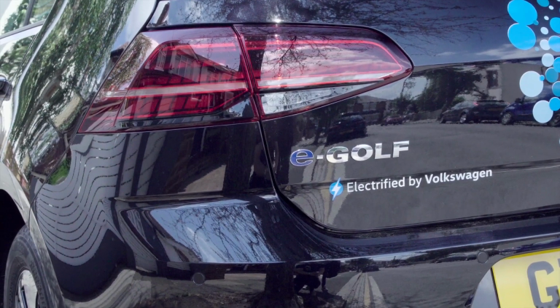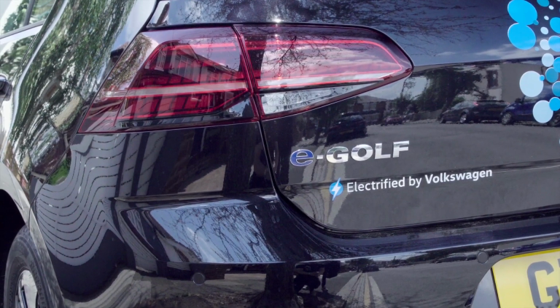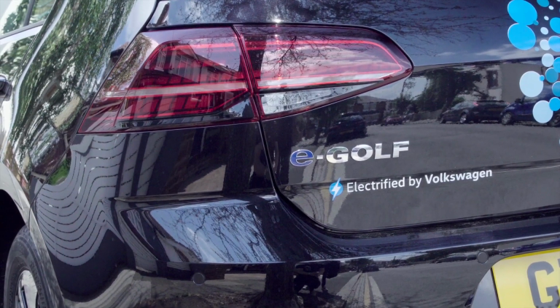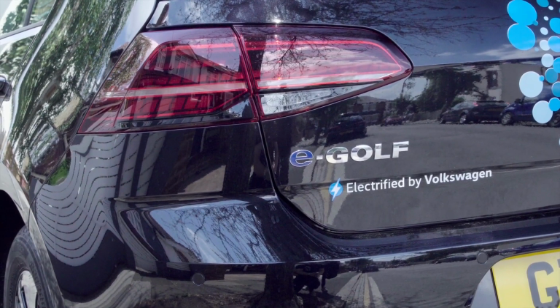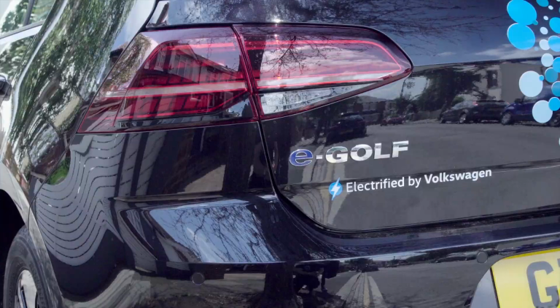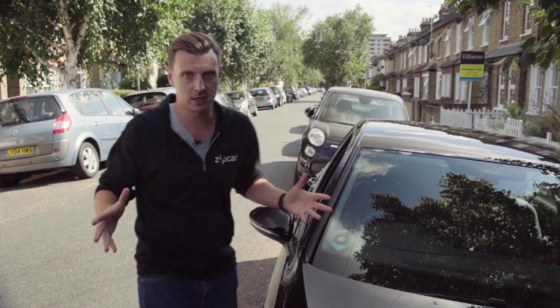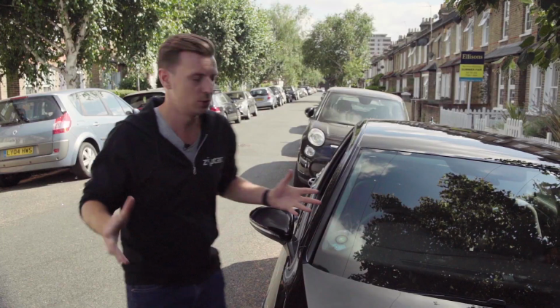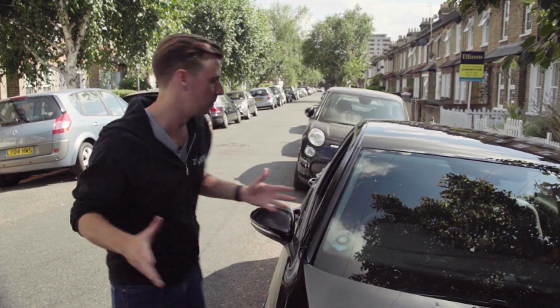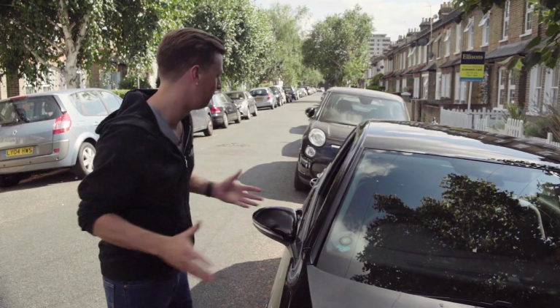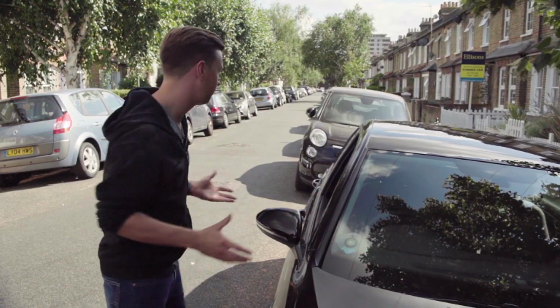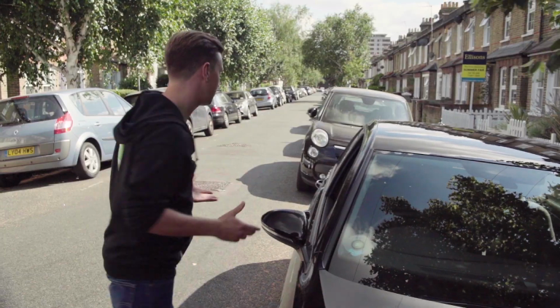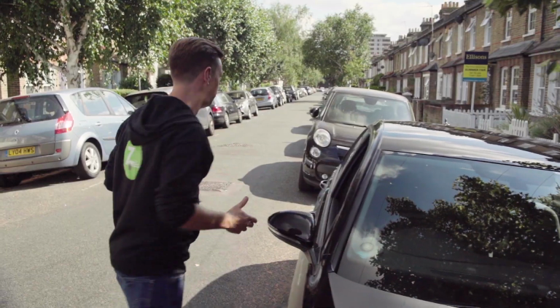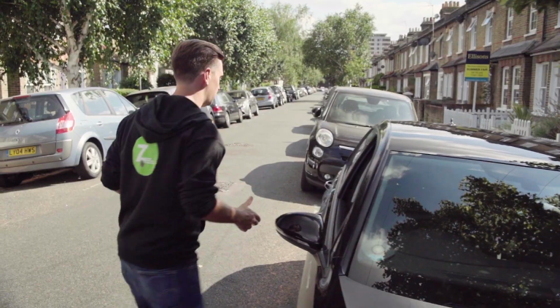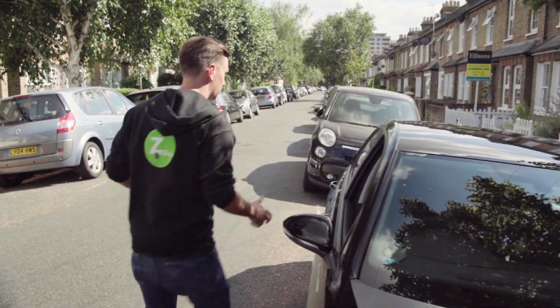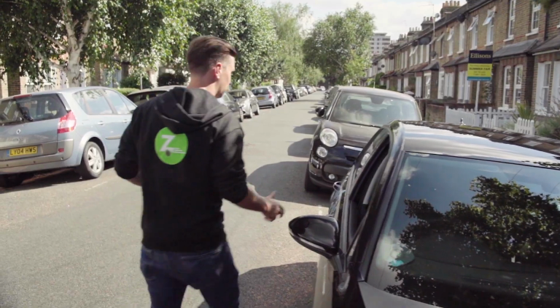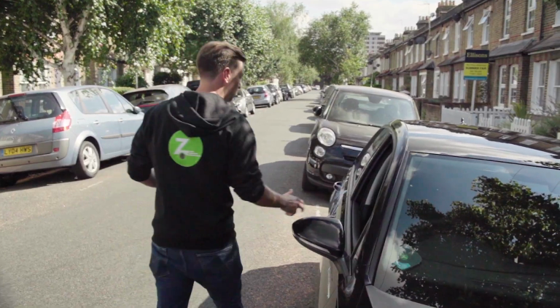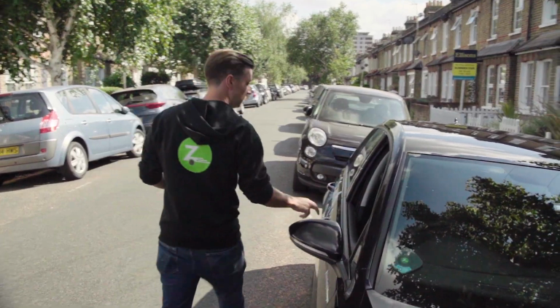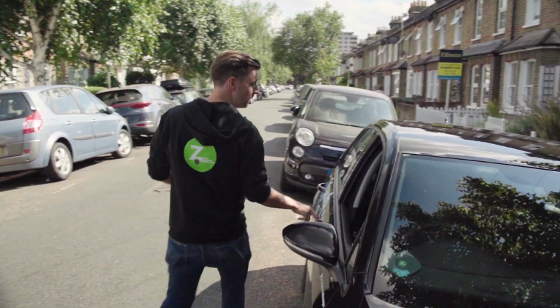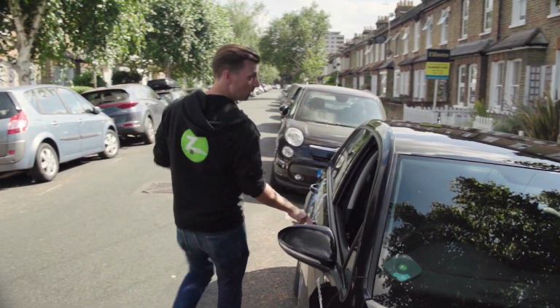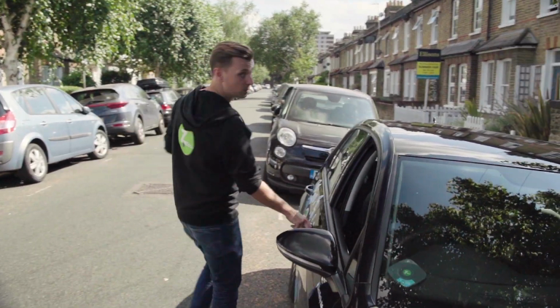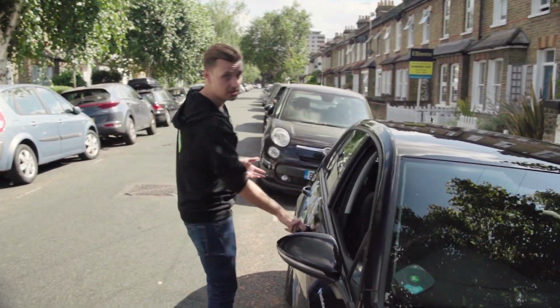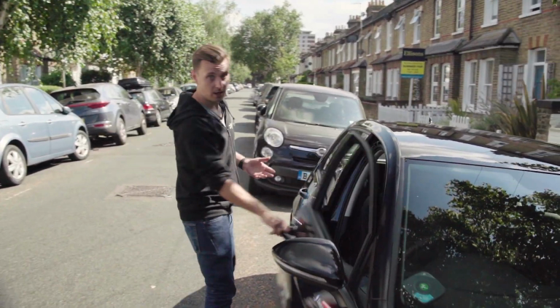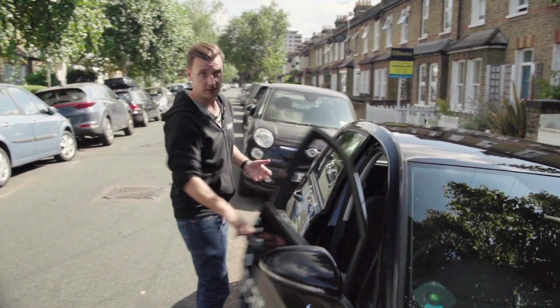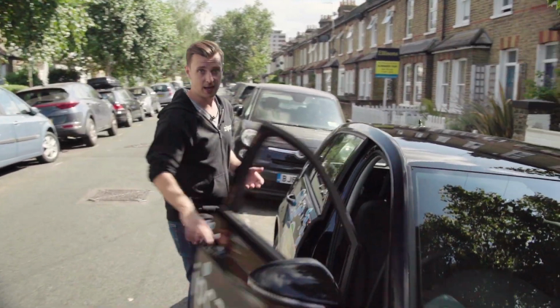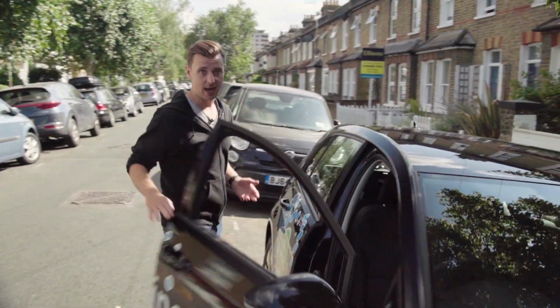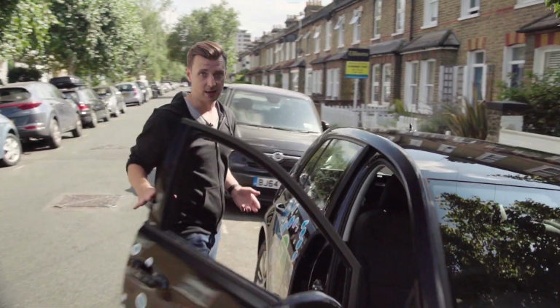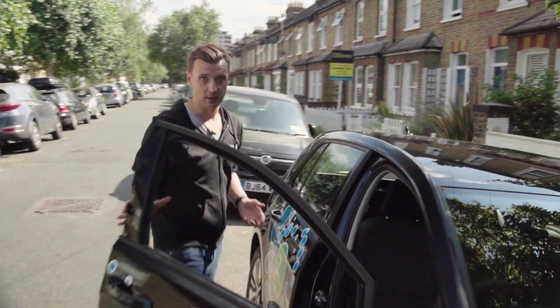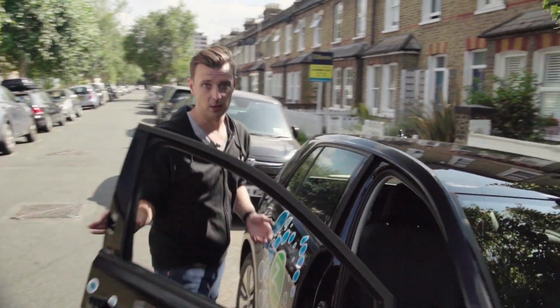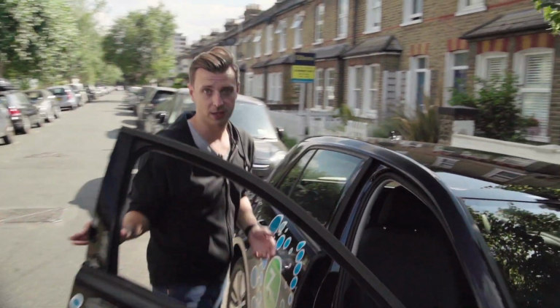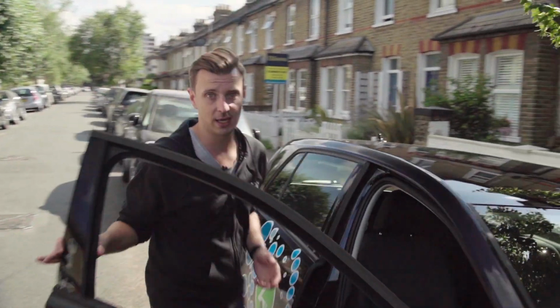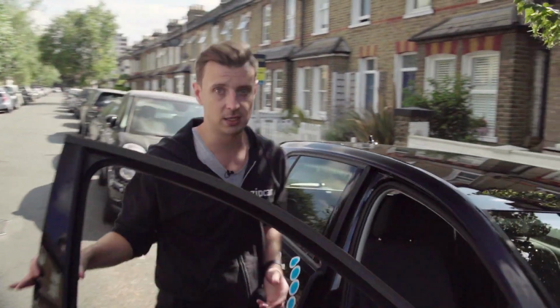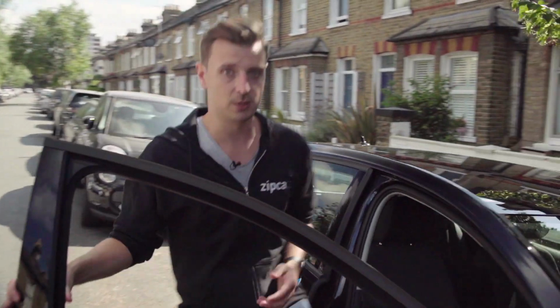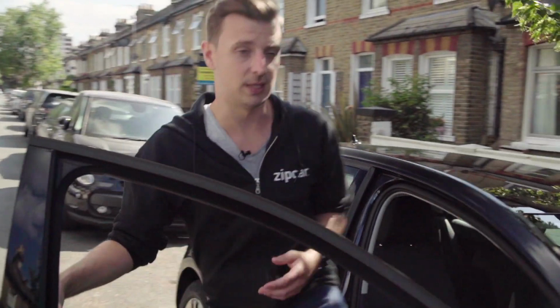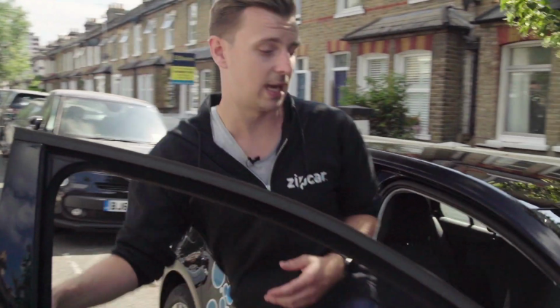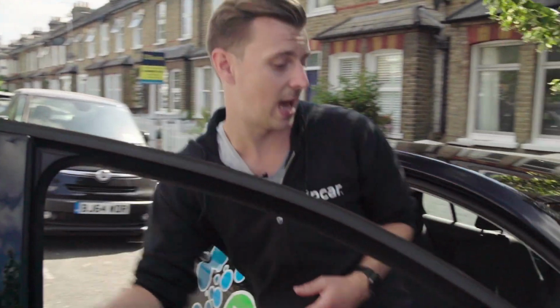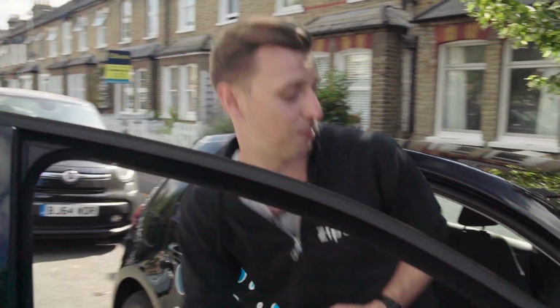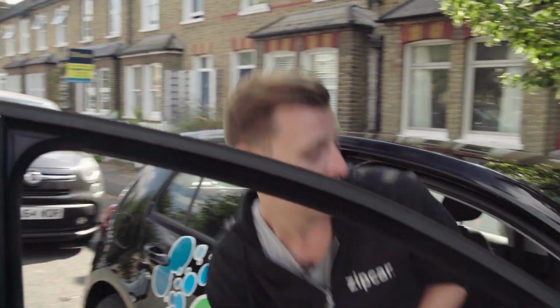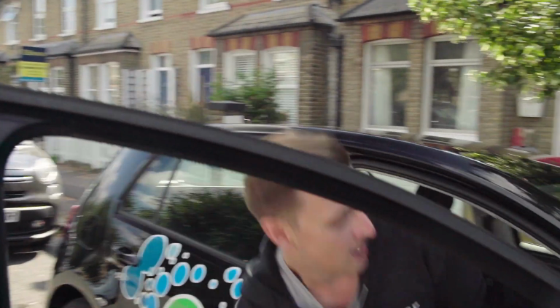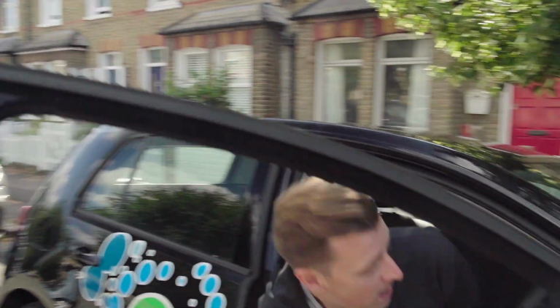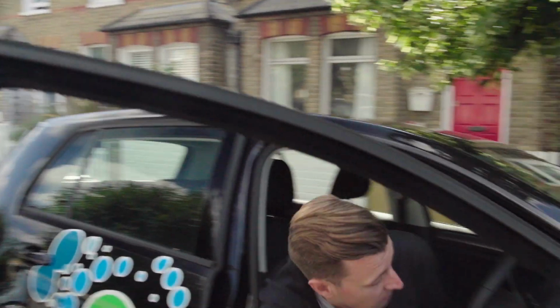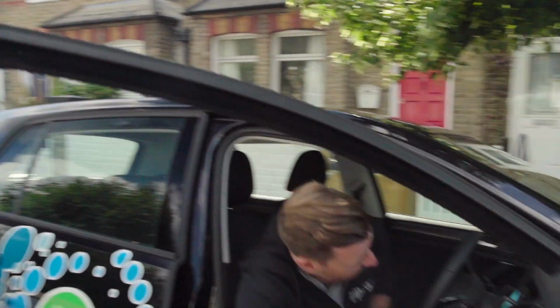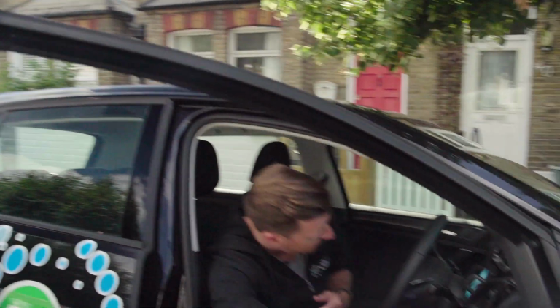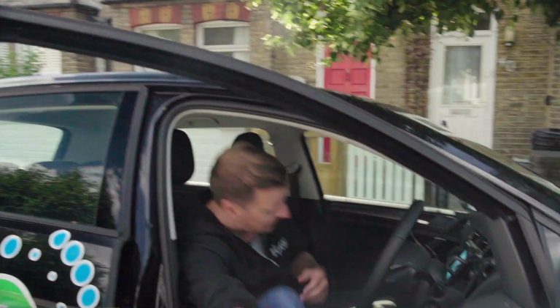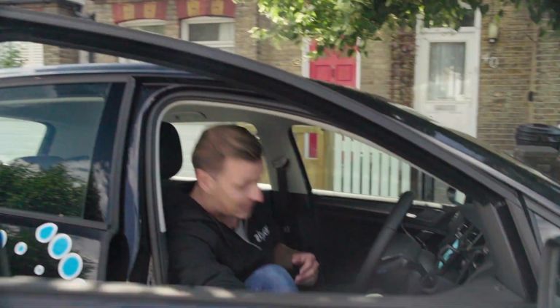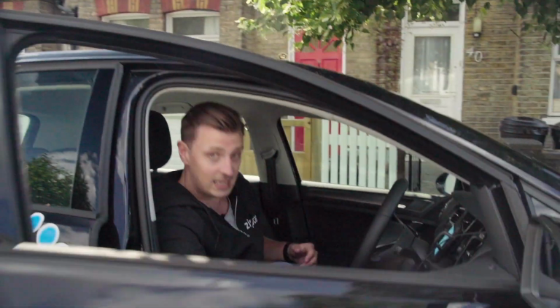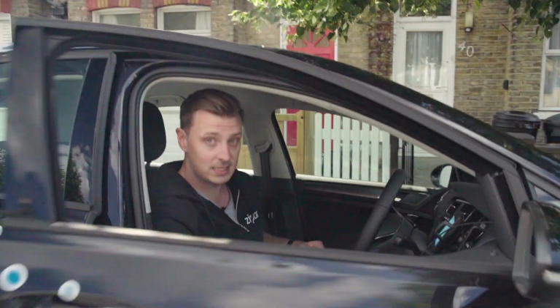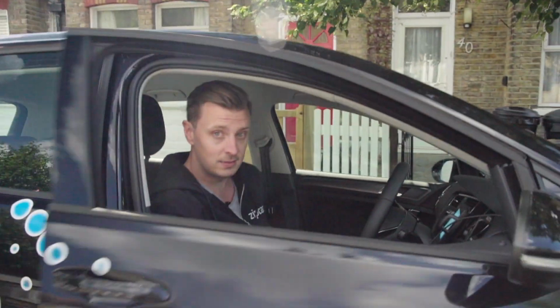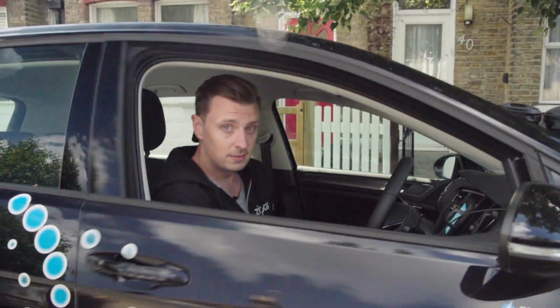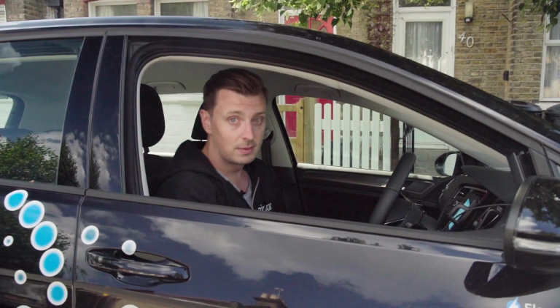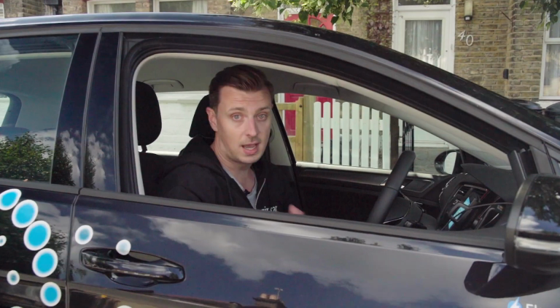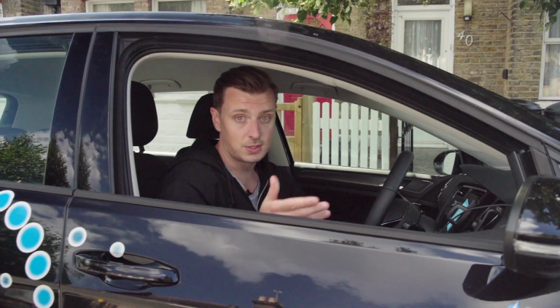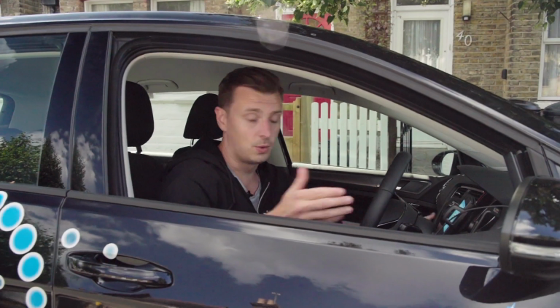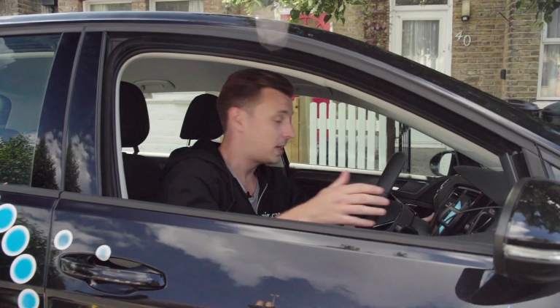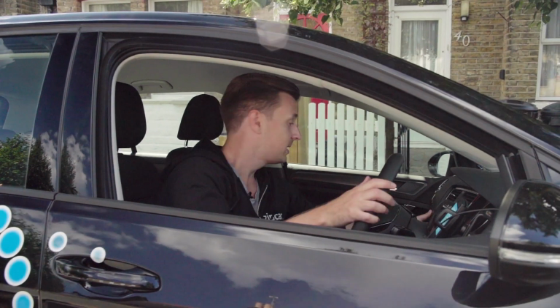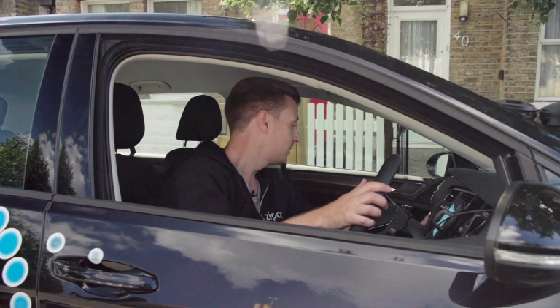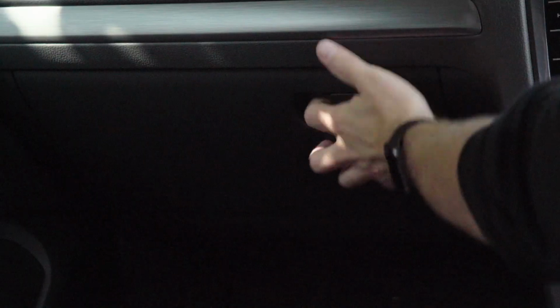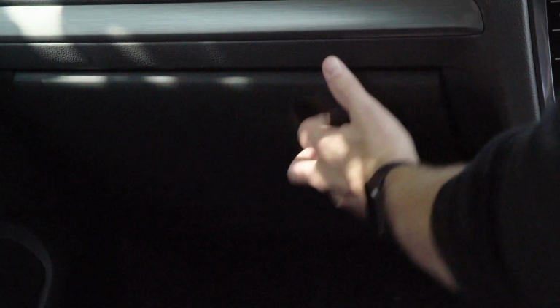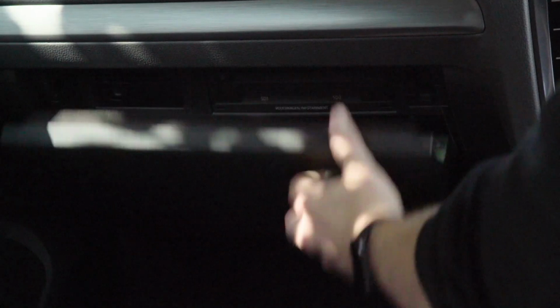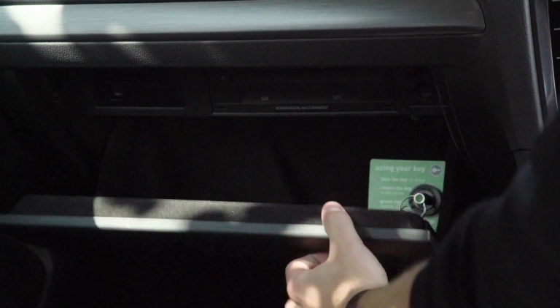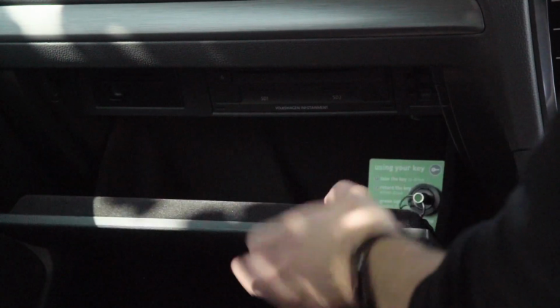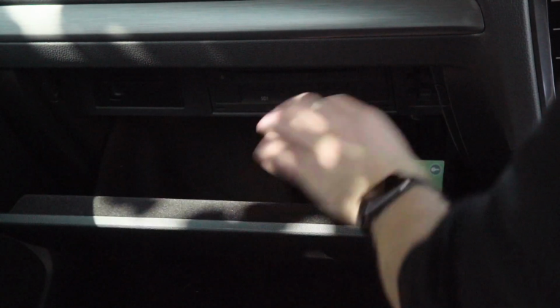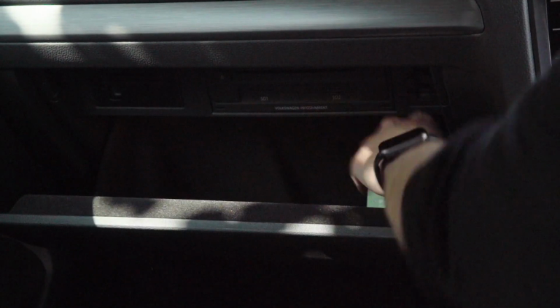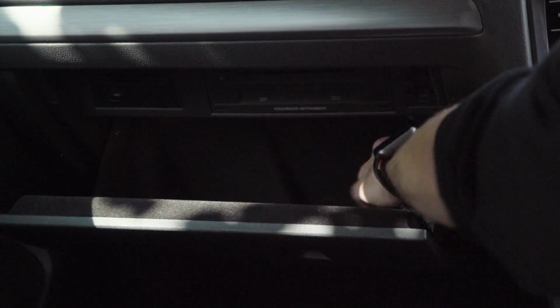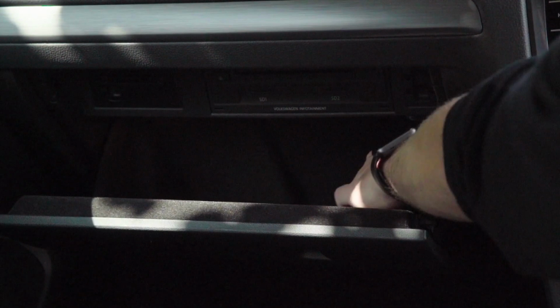Other than that, it's just like a normal Flex vehicle. You reserve it and unlock it using the app, and you'll find the keys as always in the glove box.